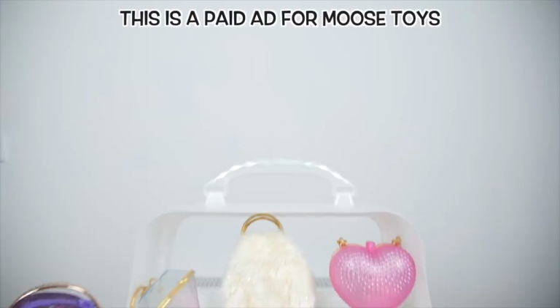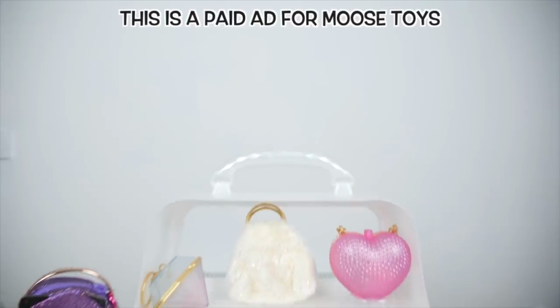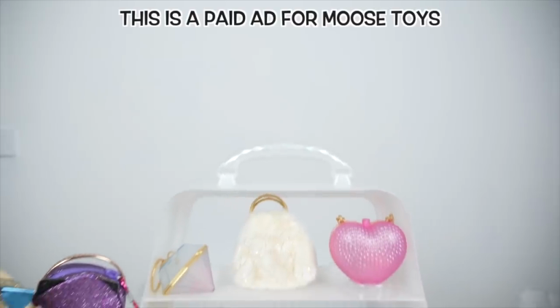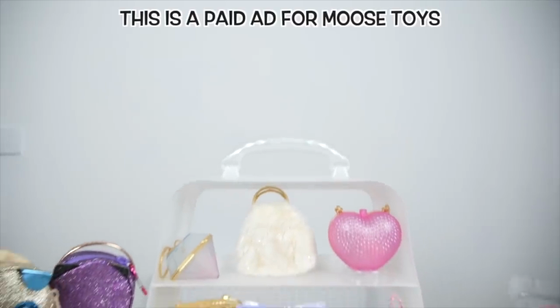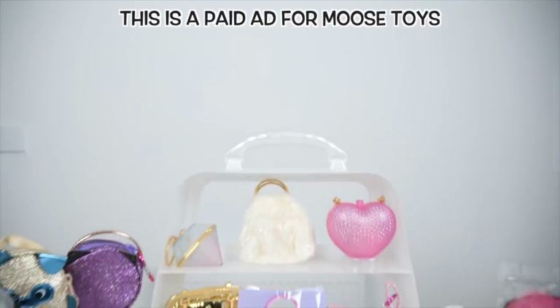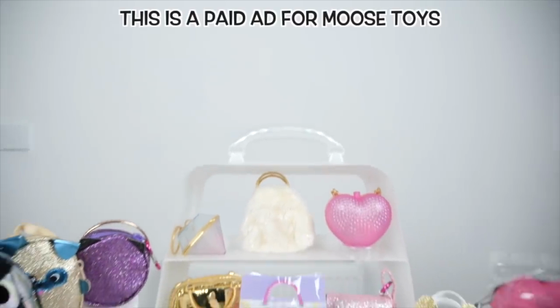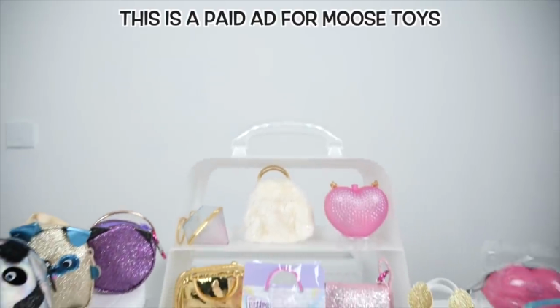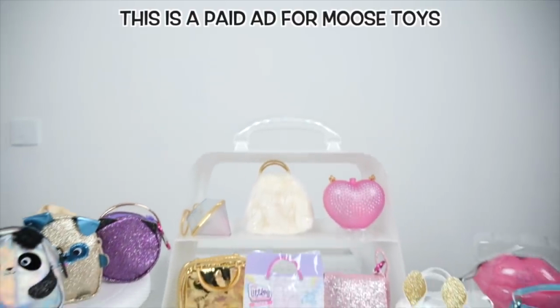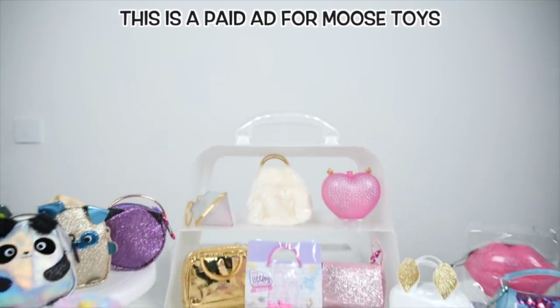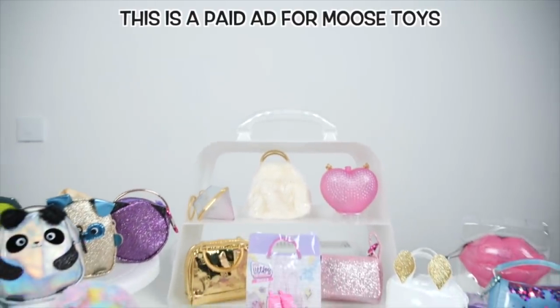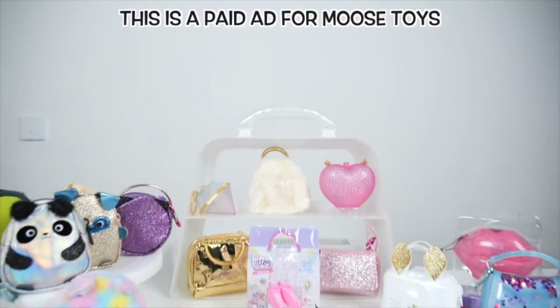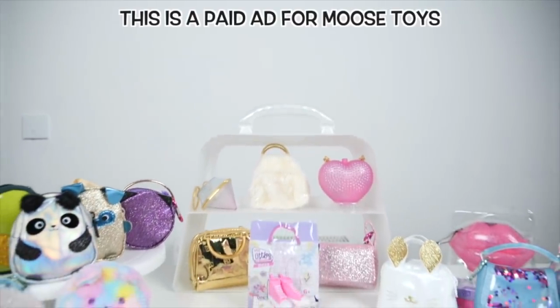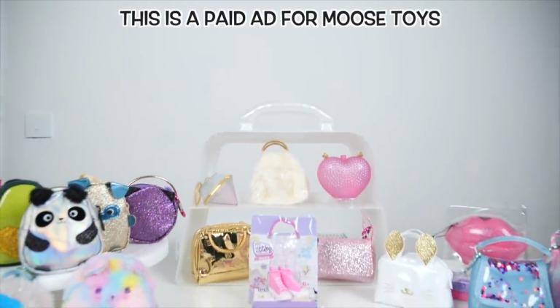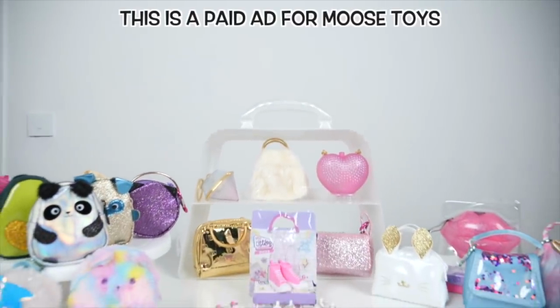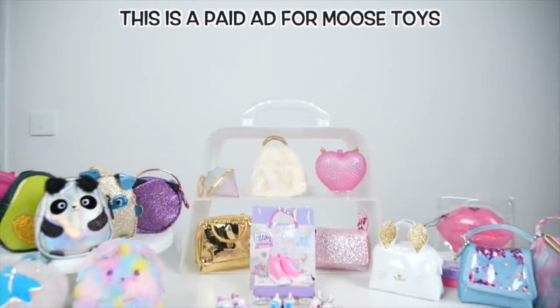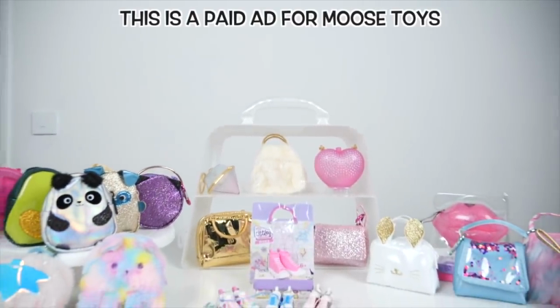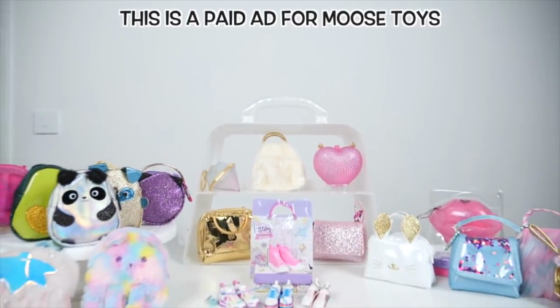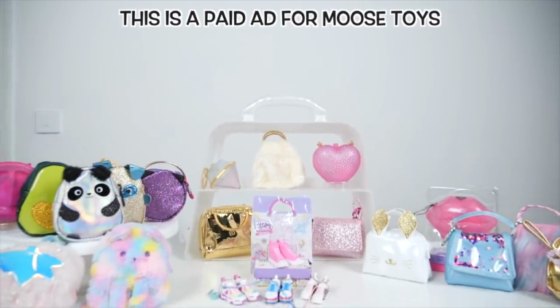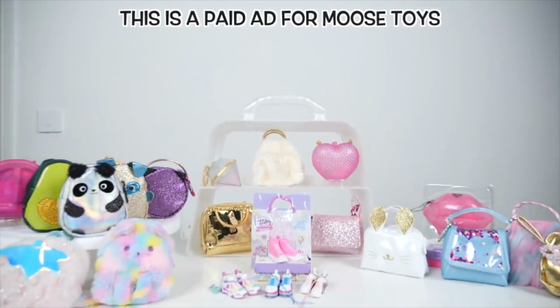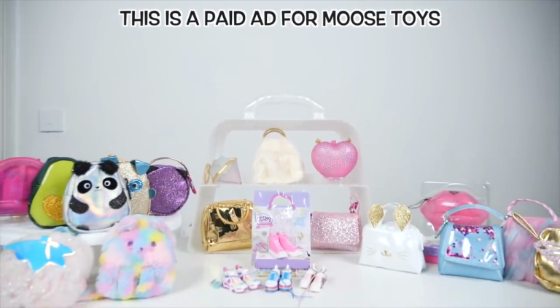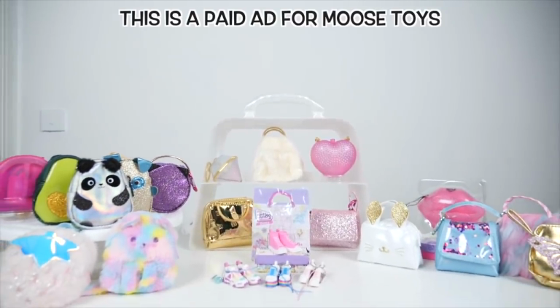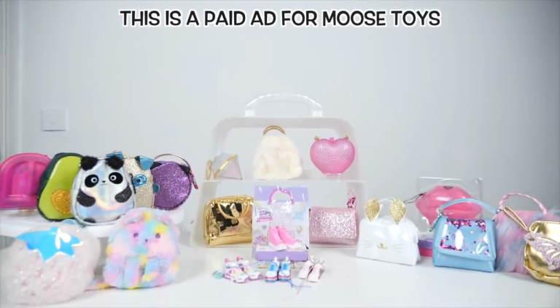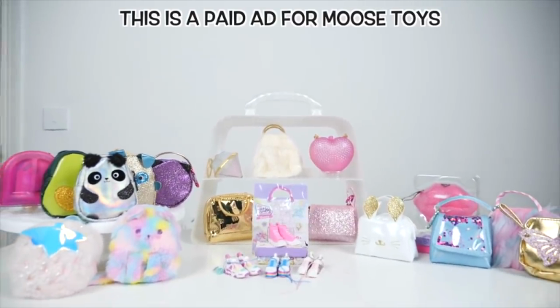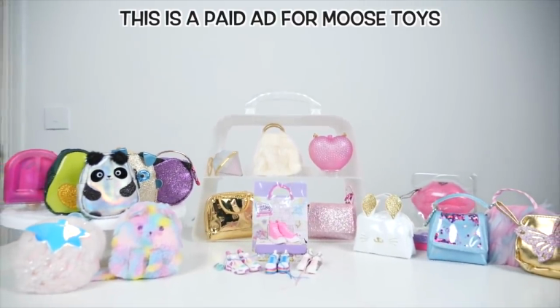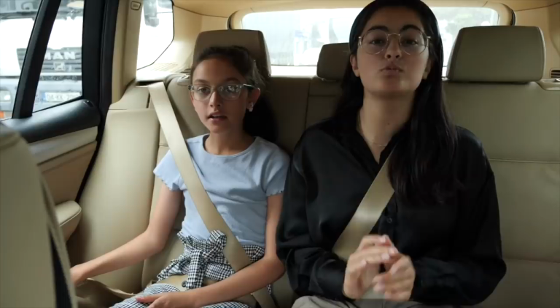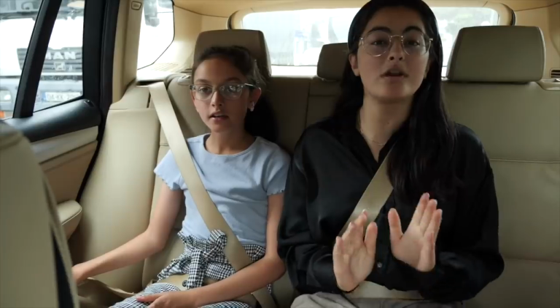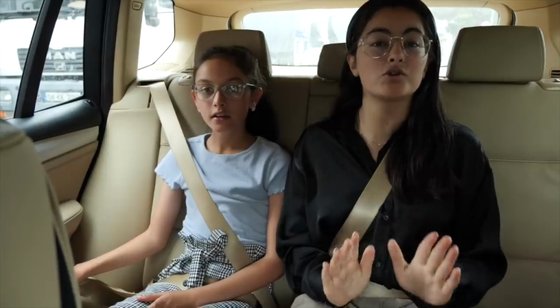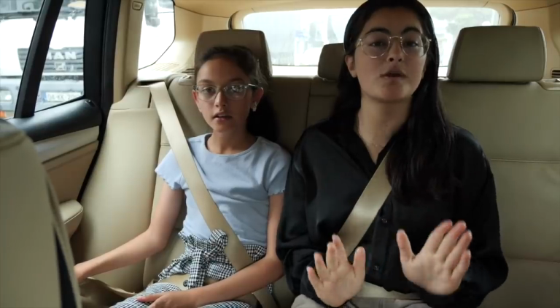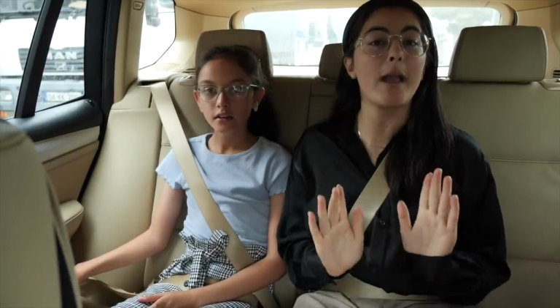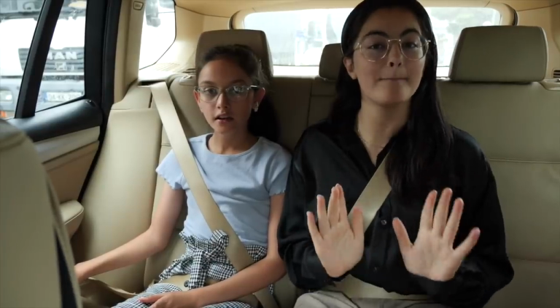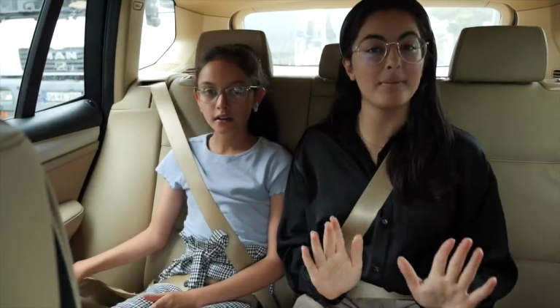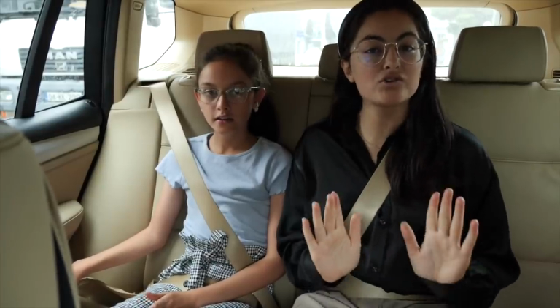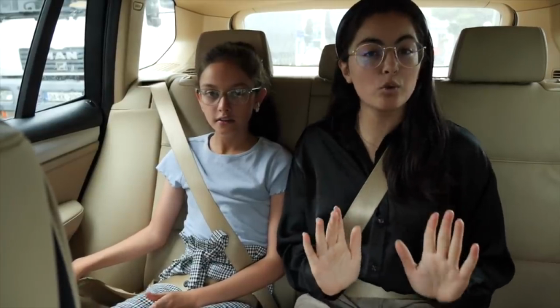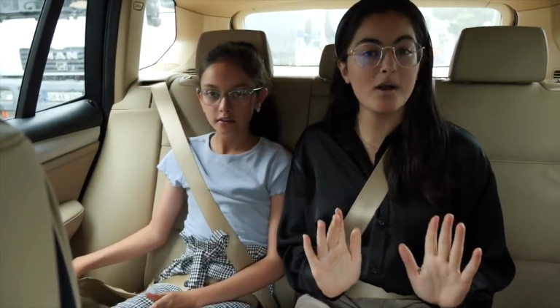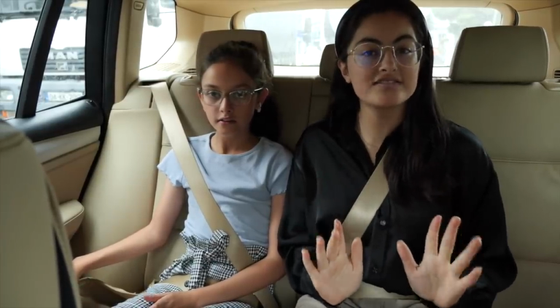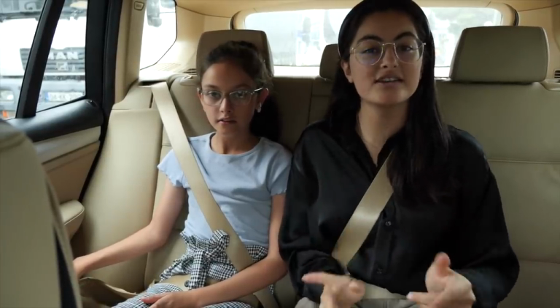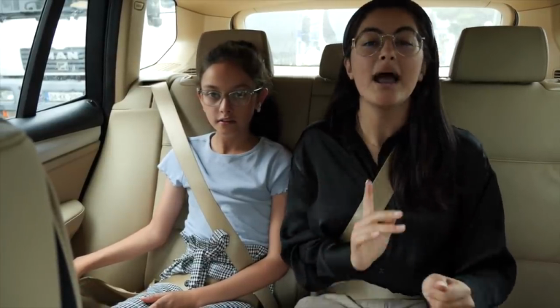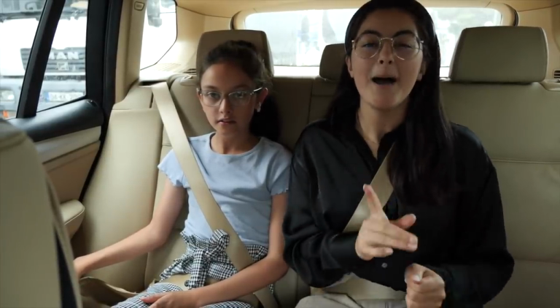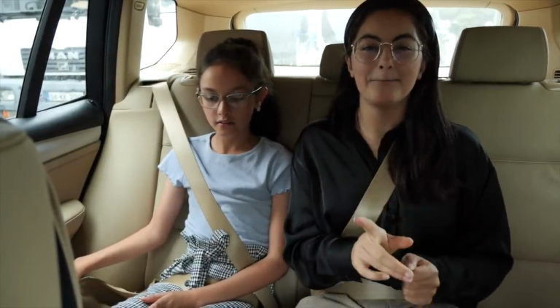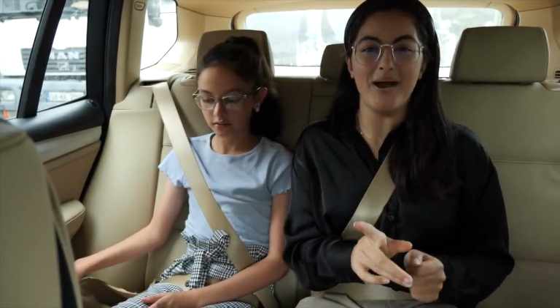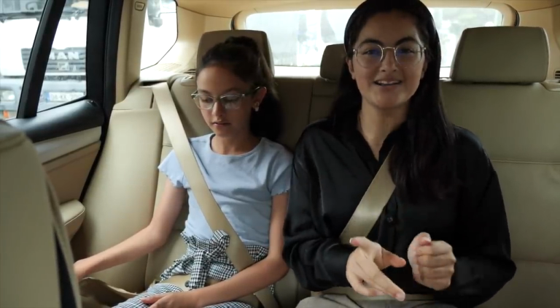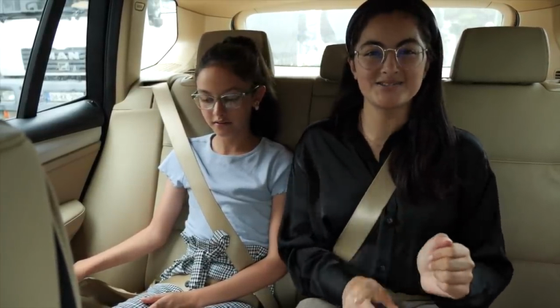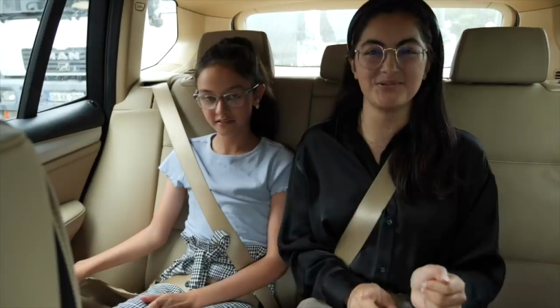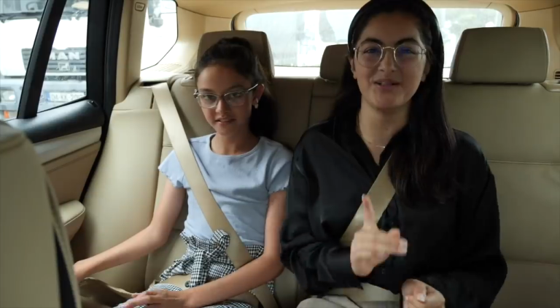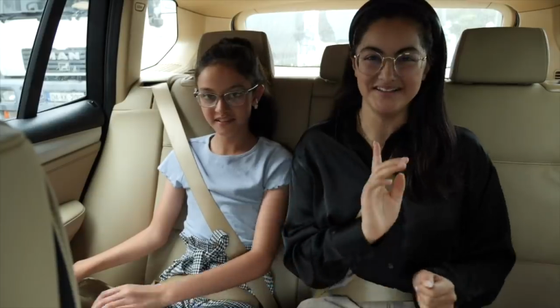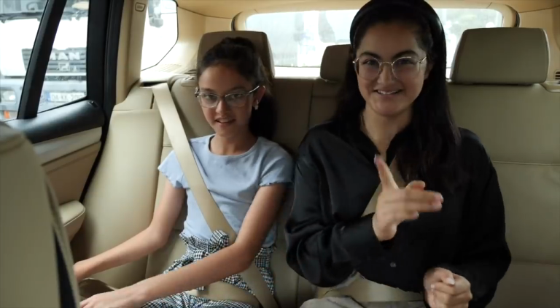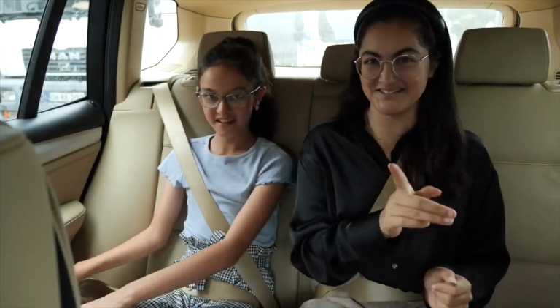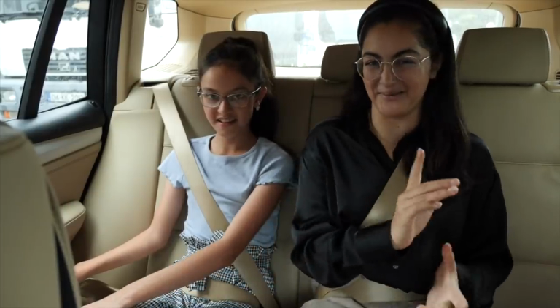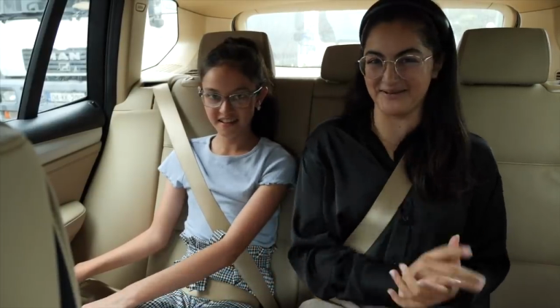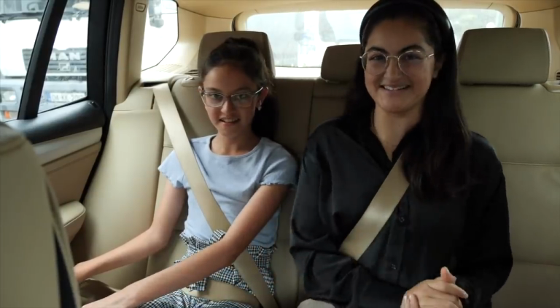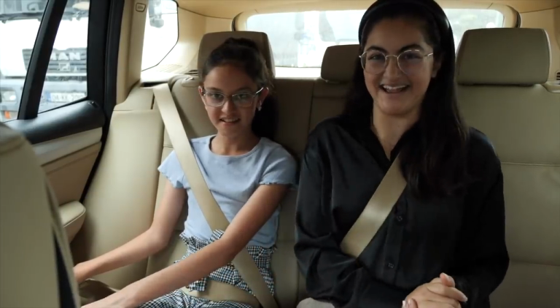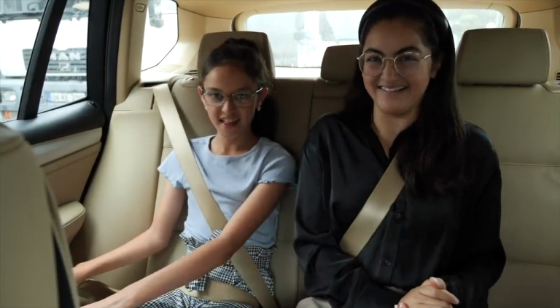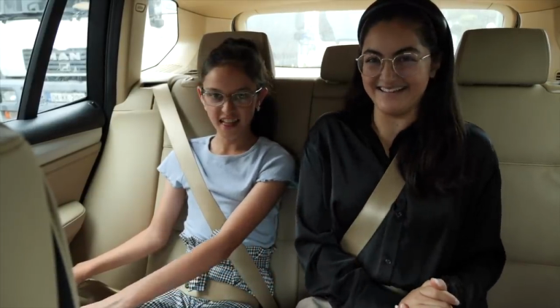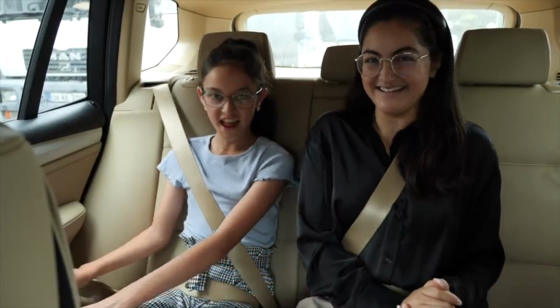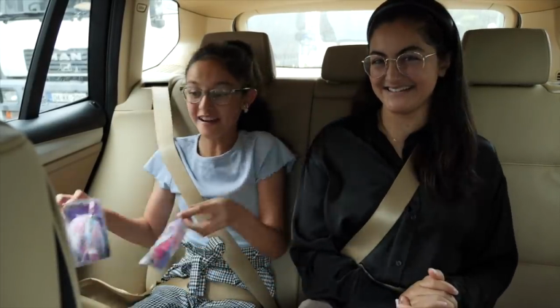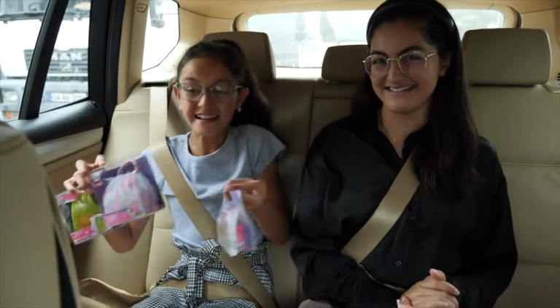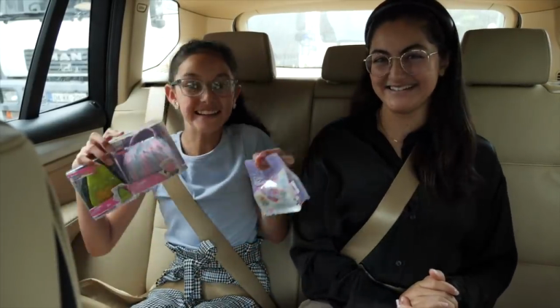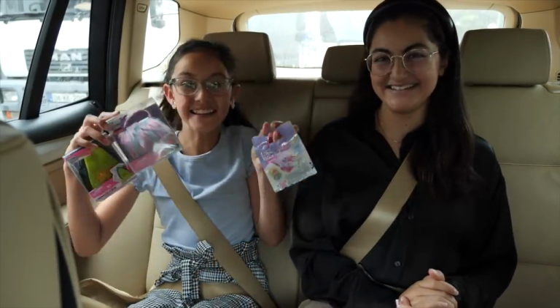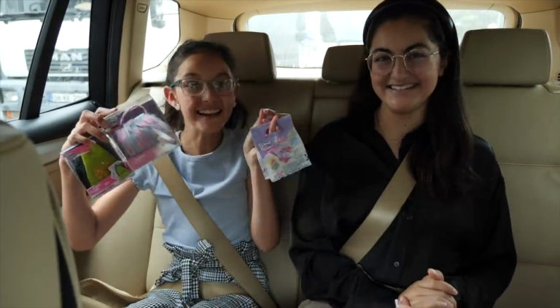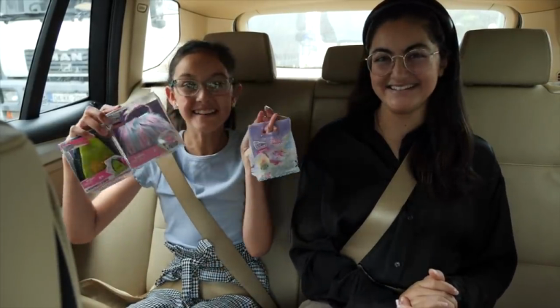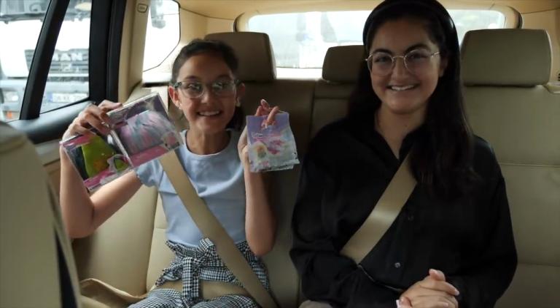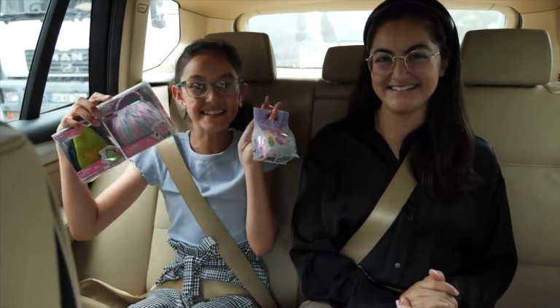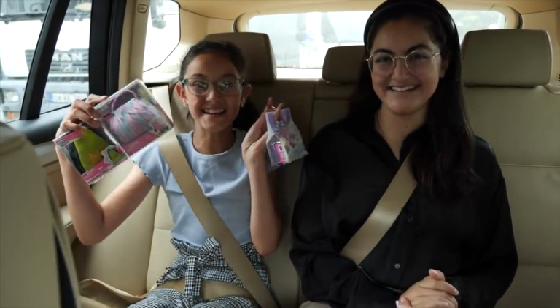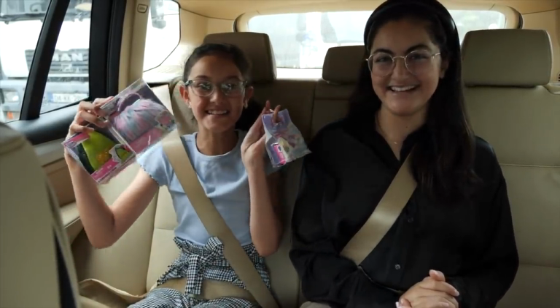This is a paid ad for Moose Toys. We are doing a much requested back to school shopping challenge — Real Littles edition!